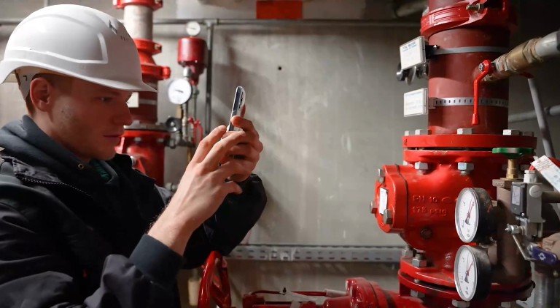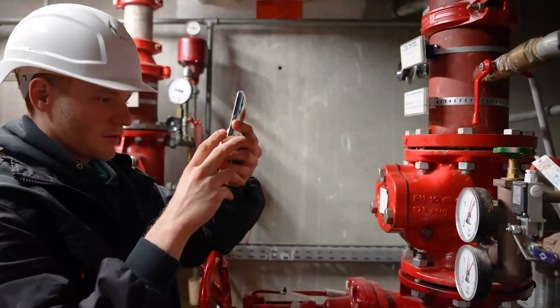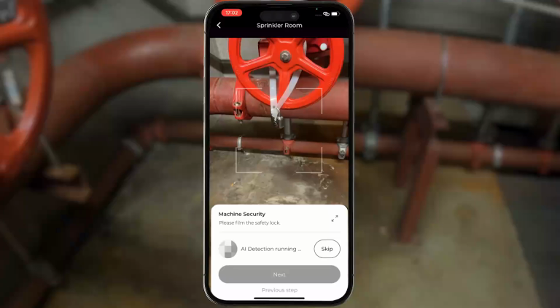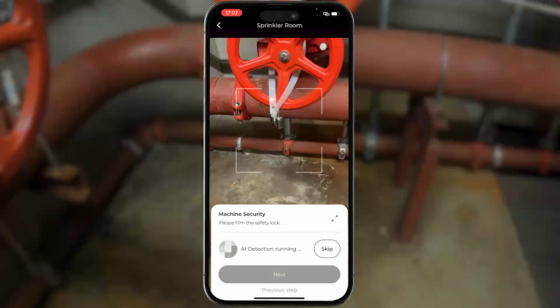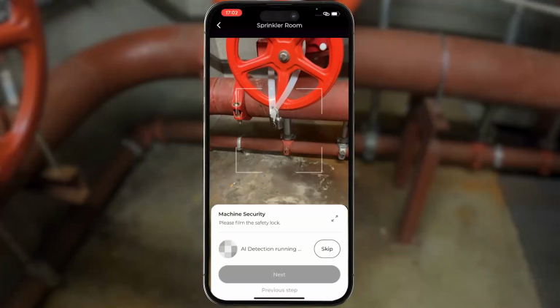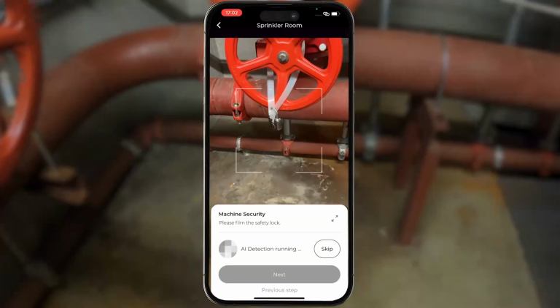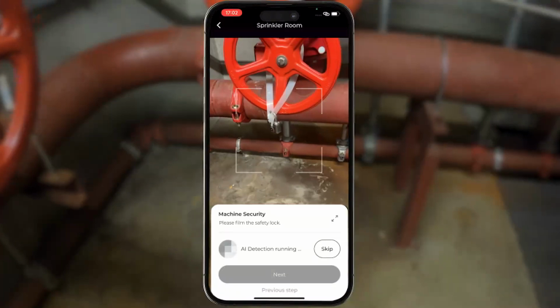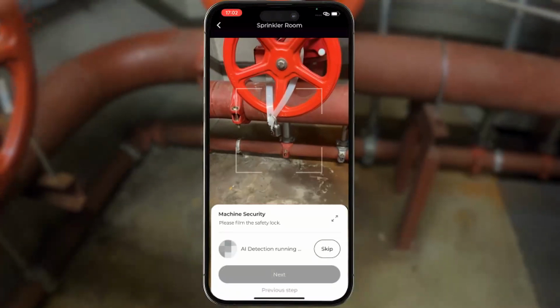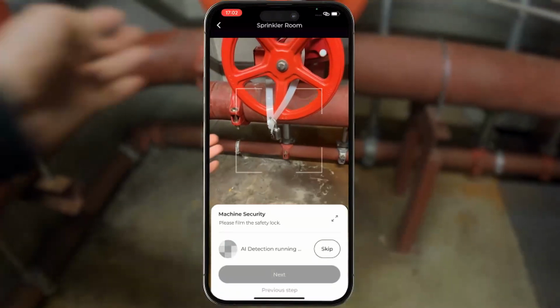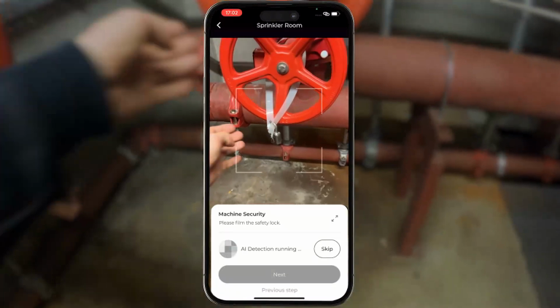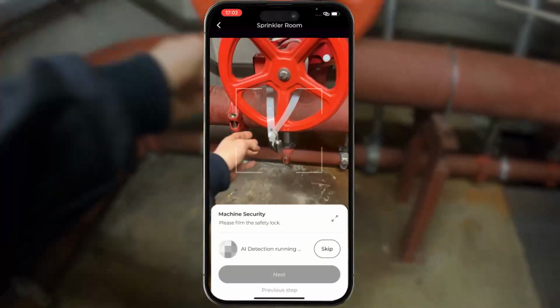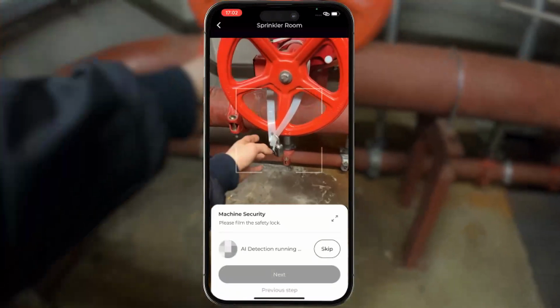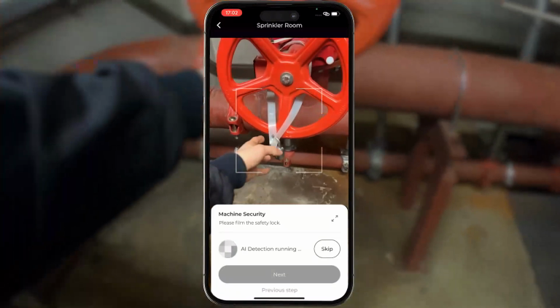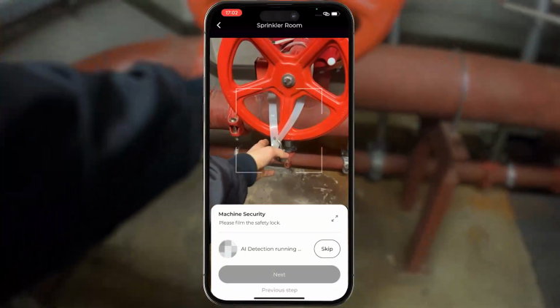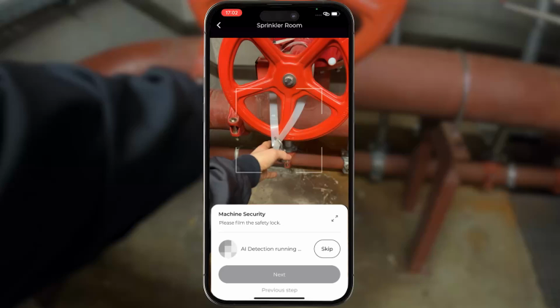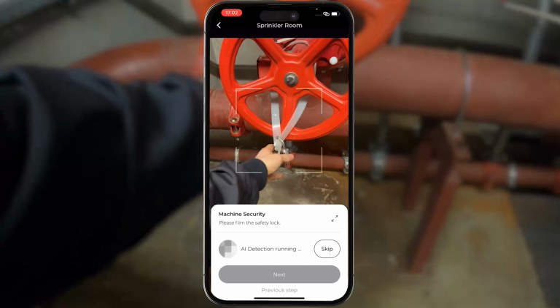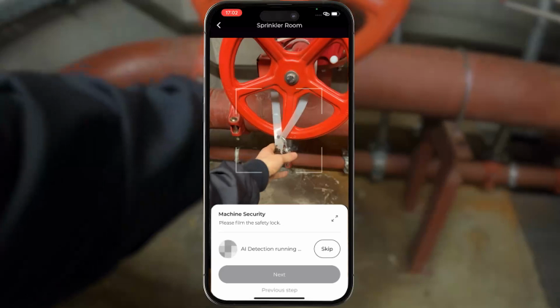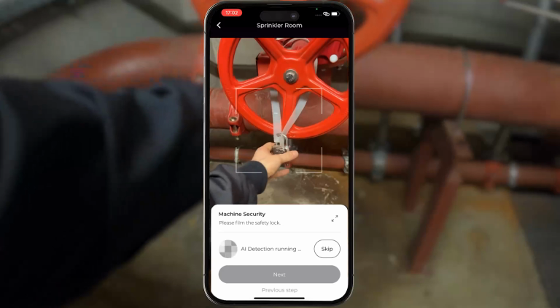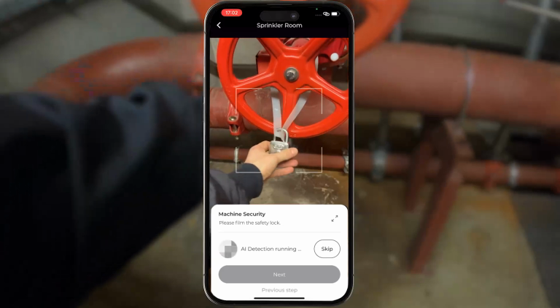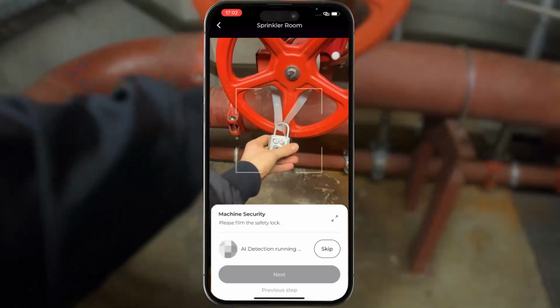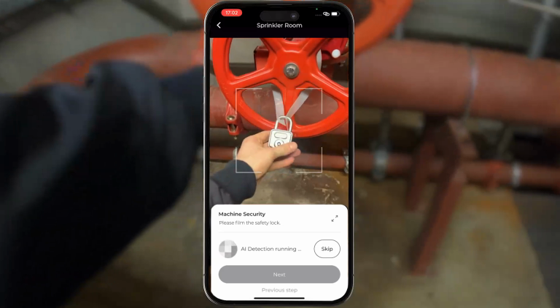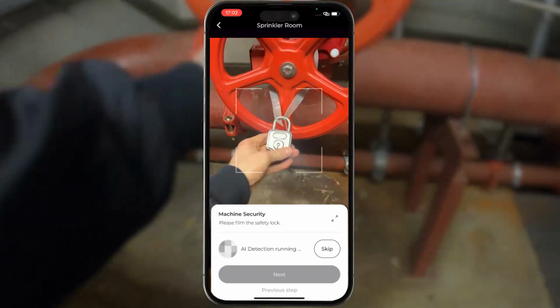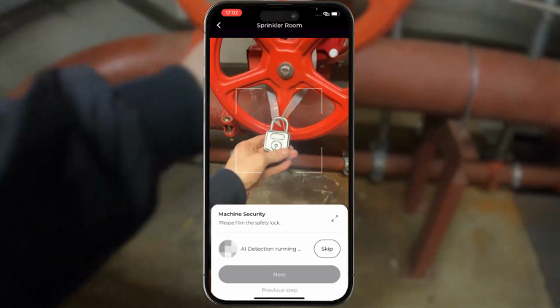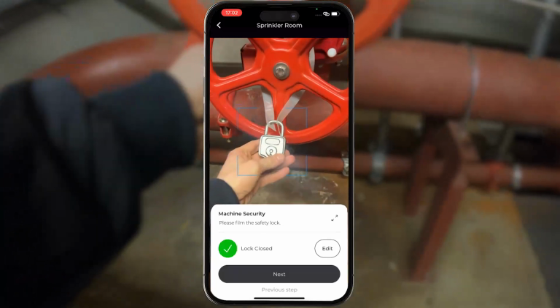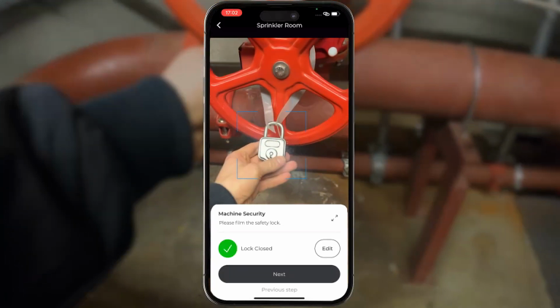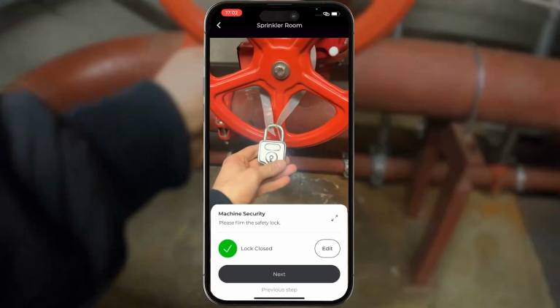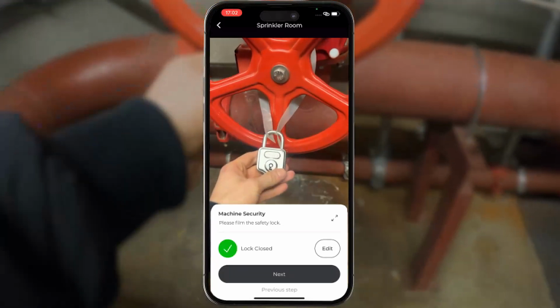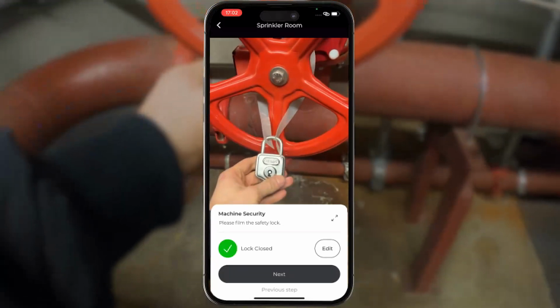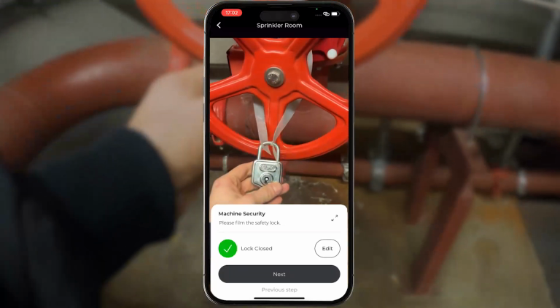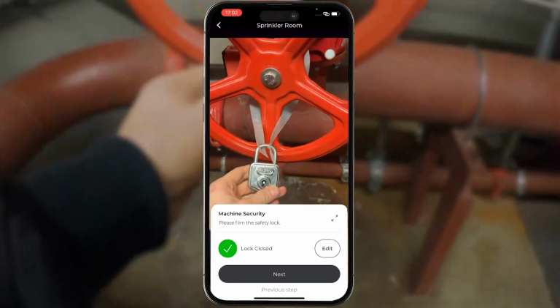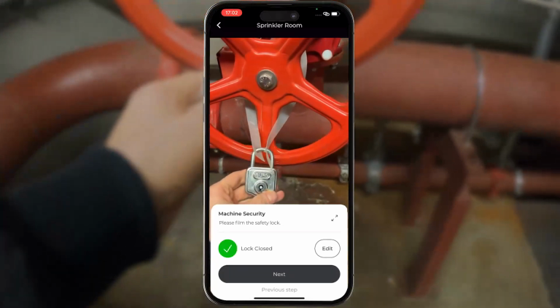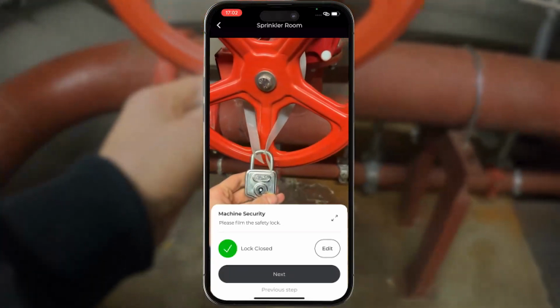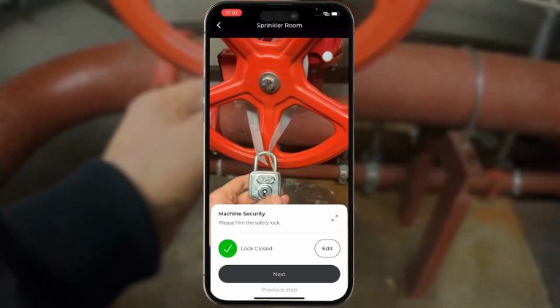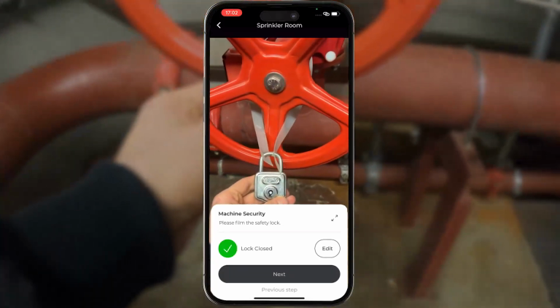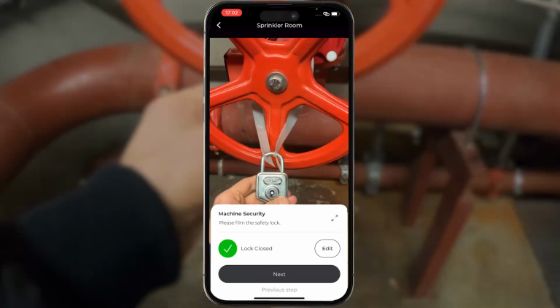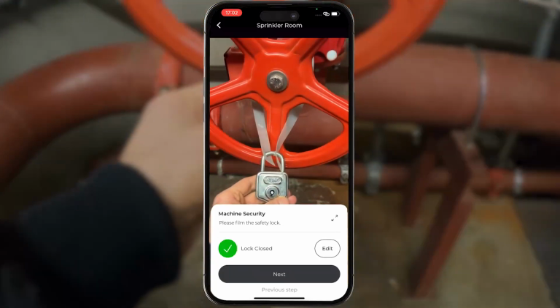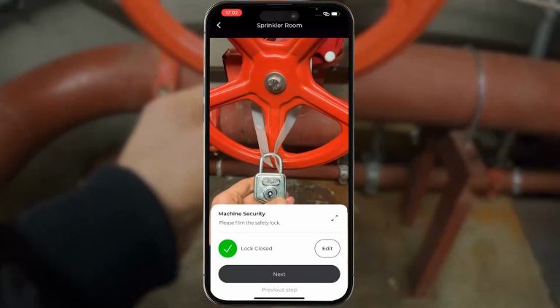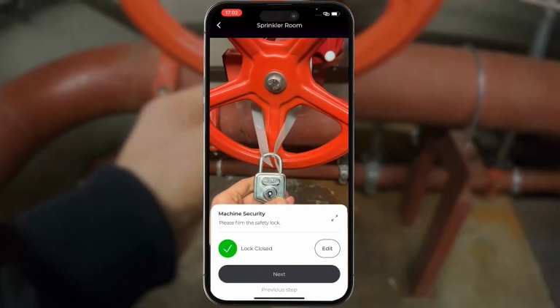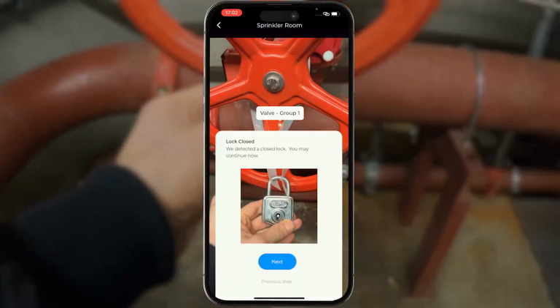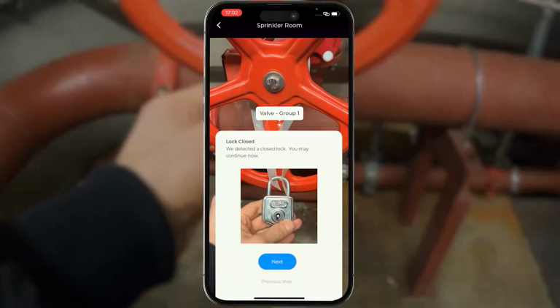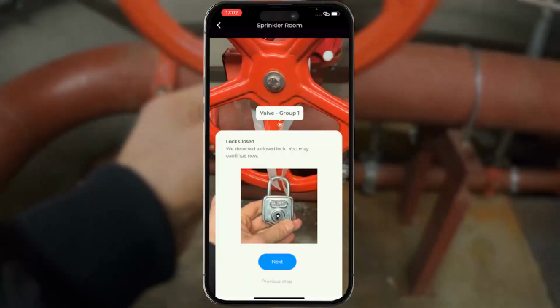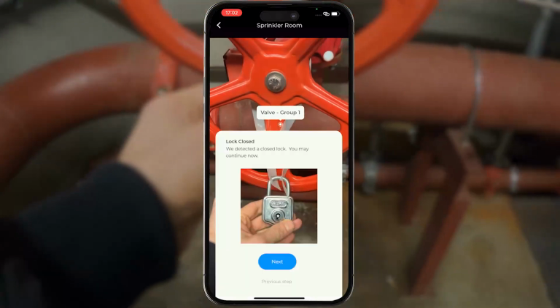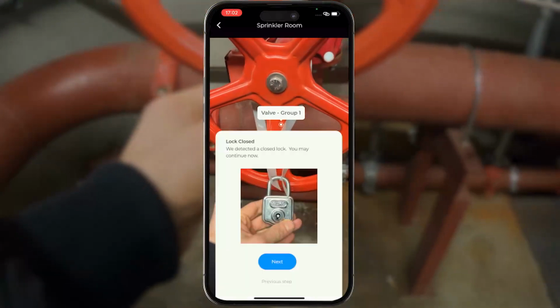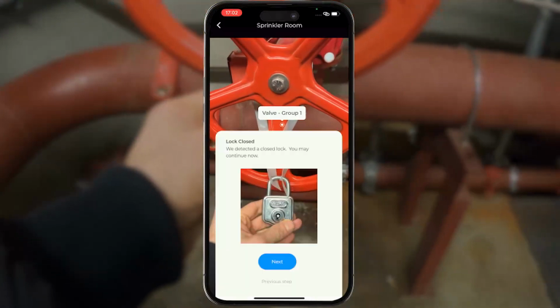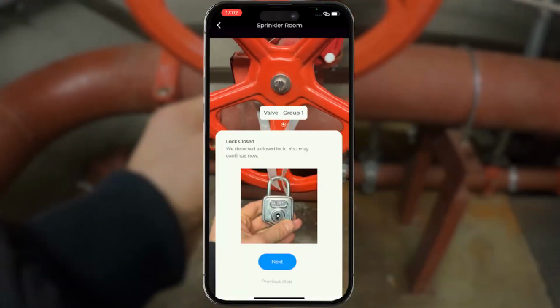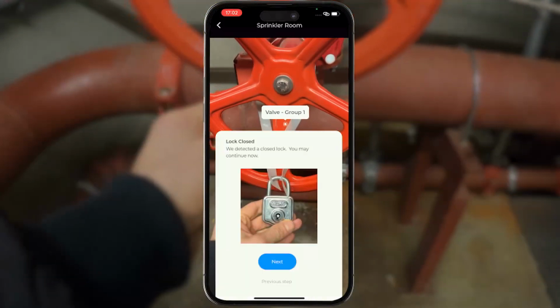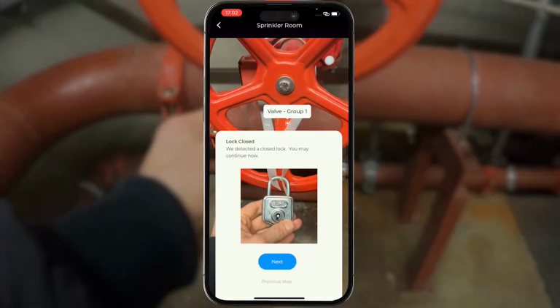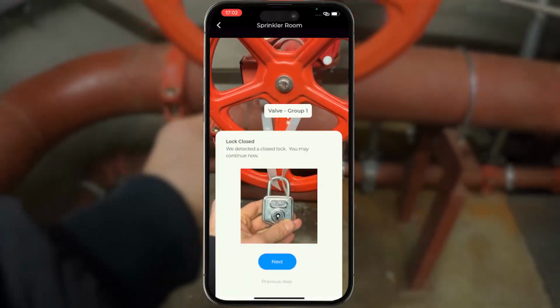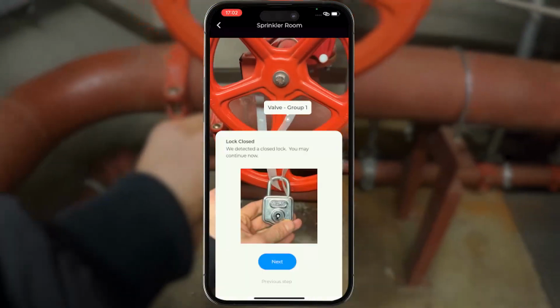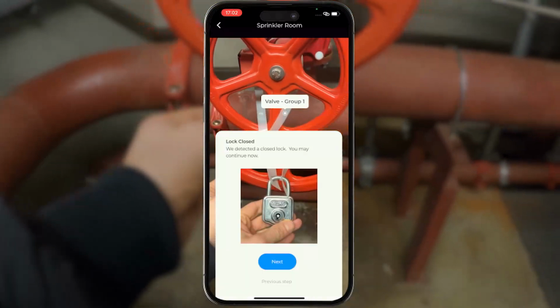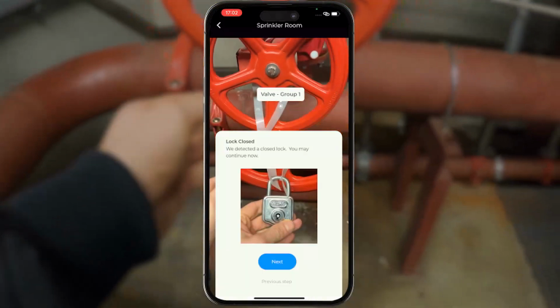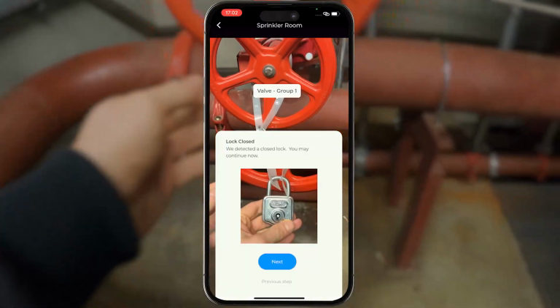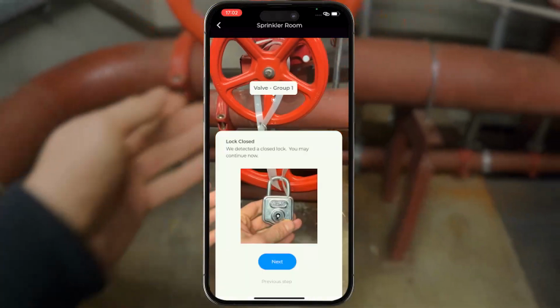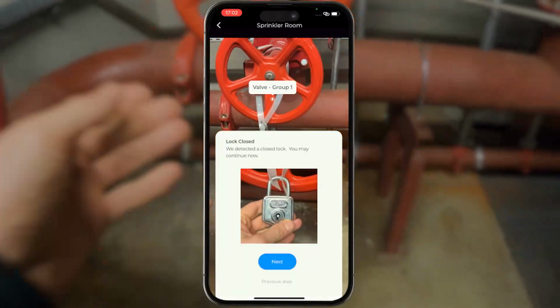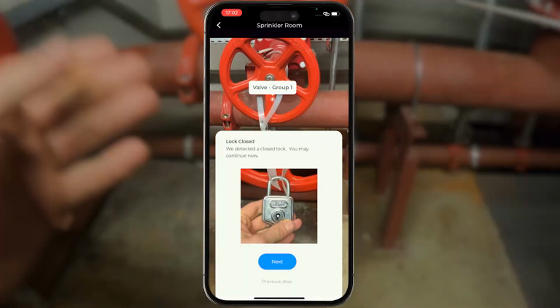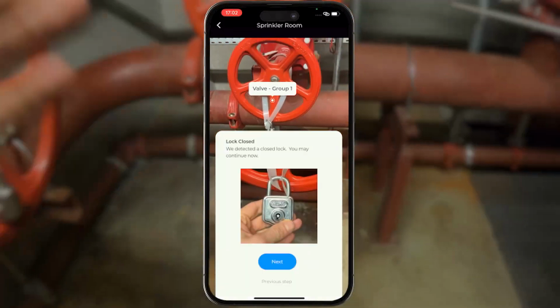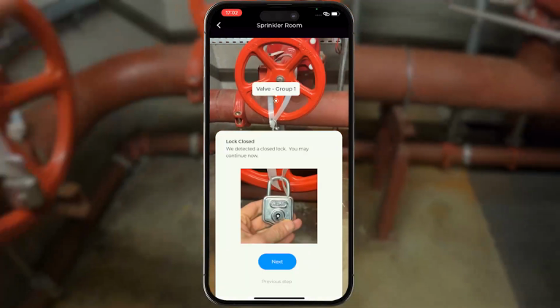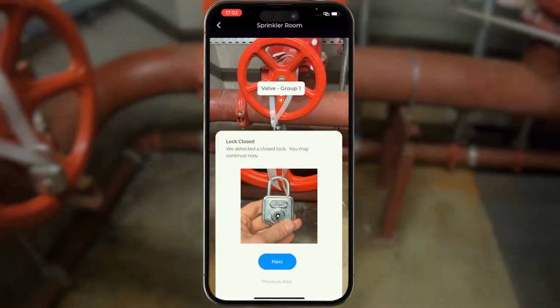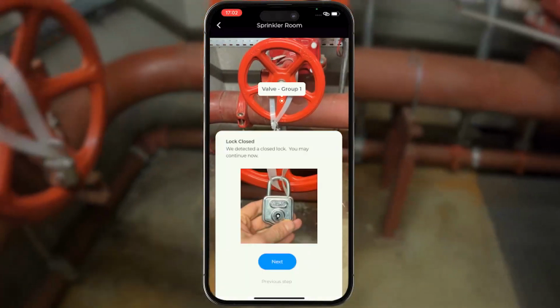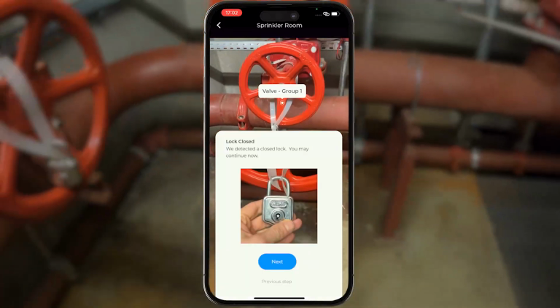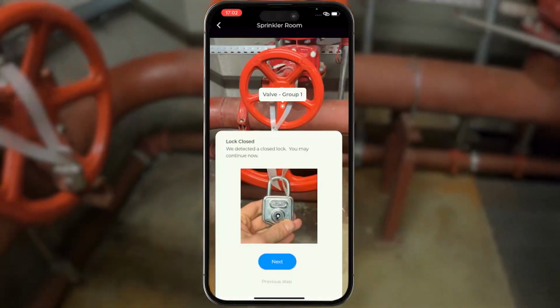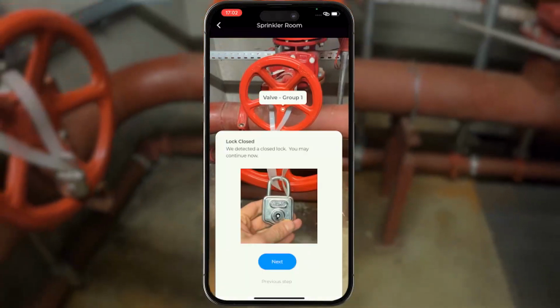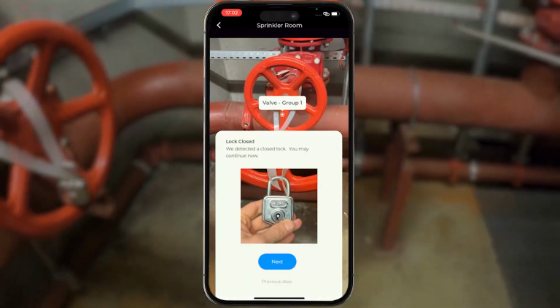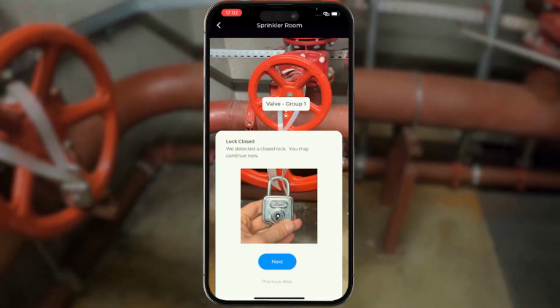The system also has the ability to use AI to check certain states — for example, whether a lock is open or closed.